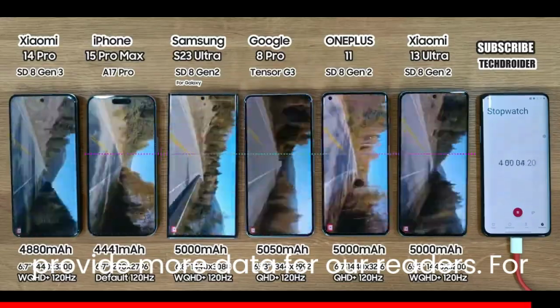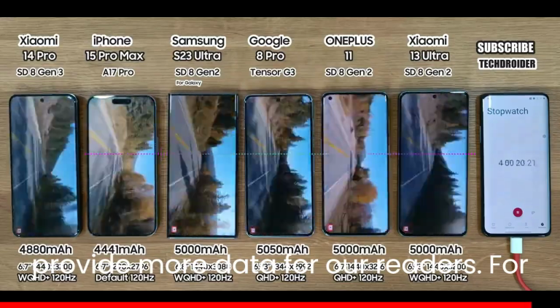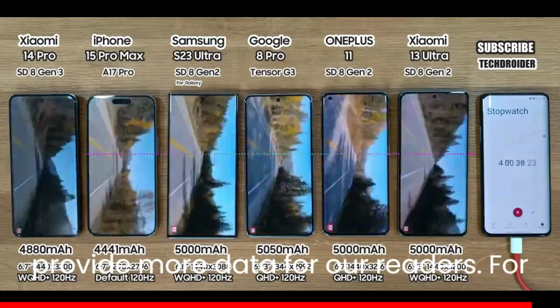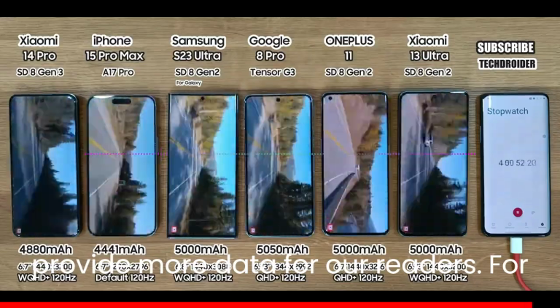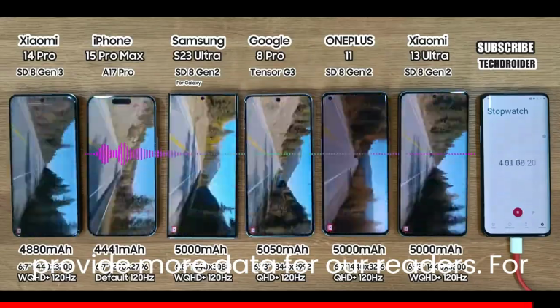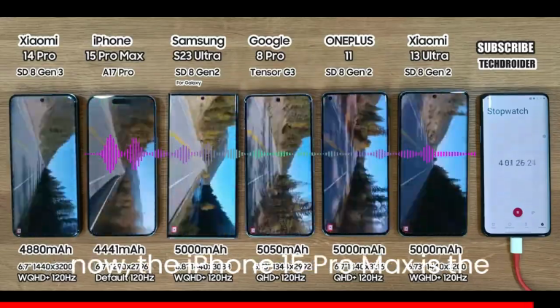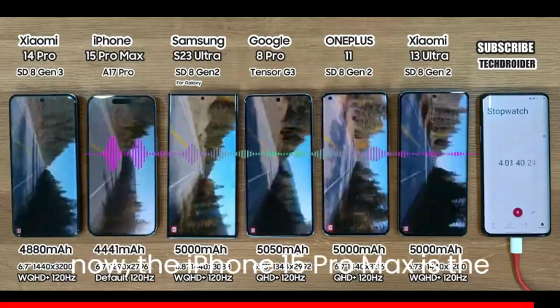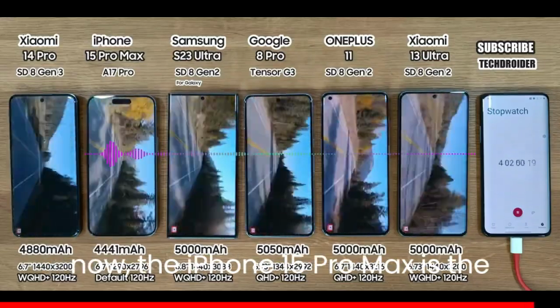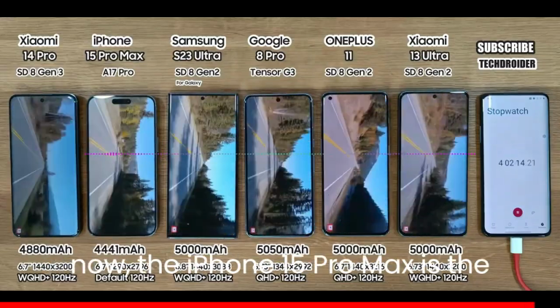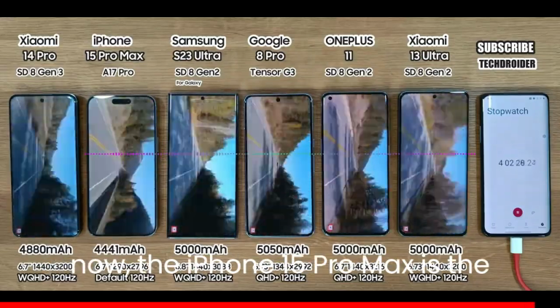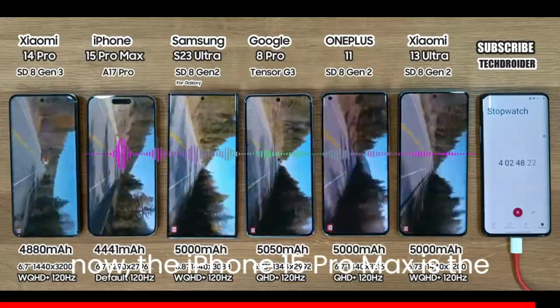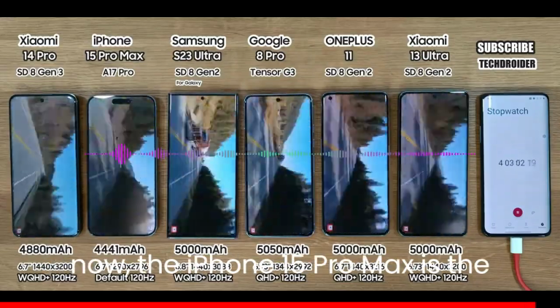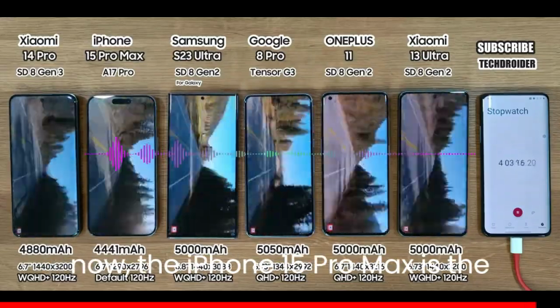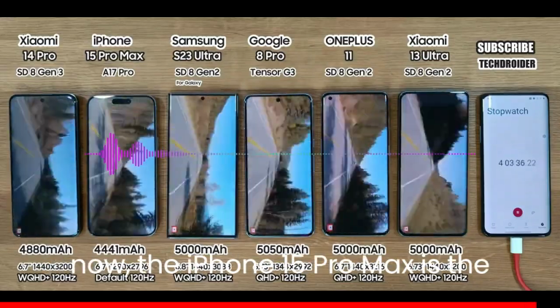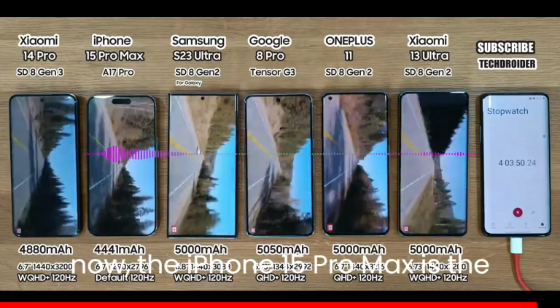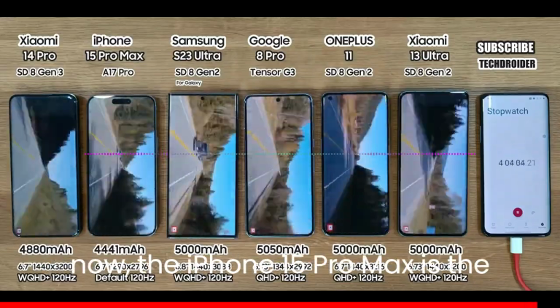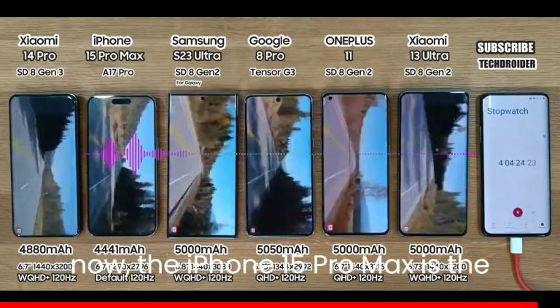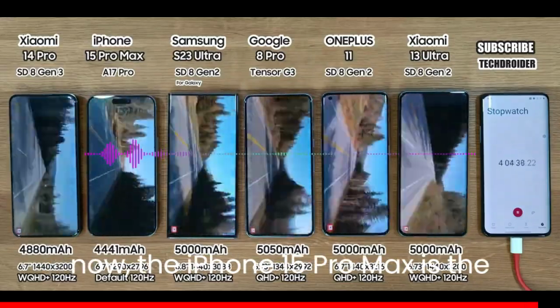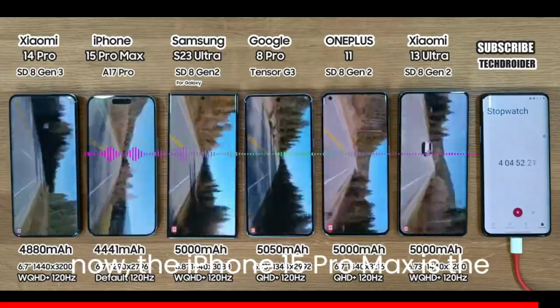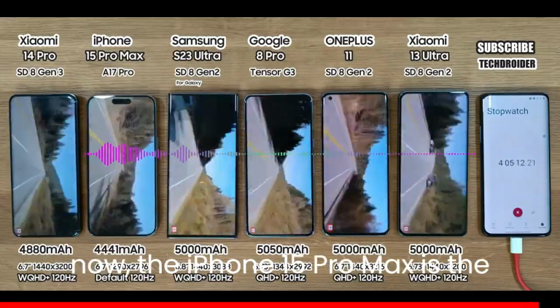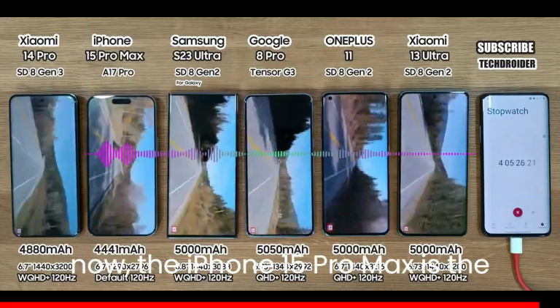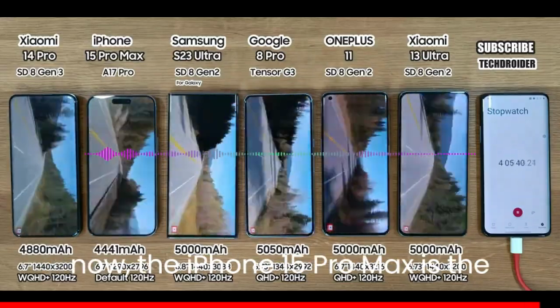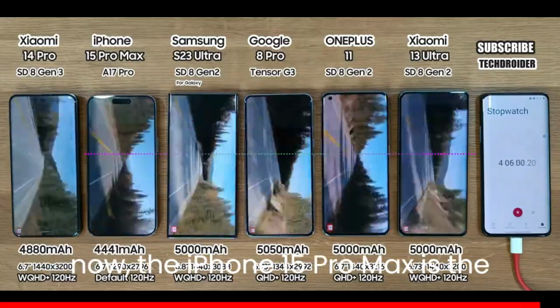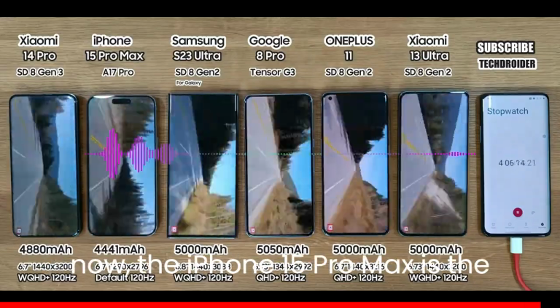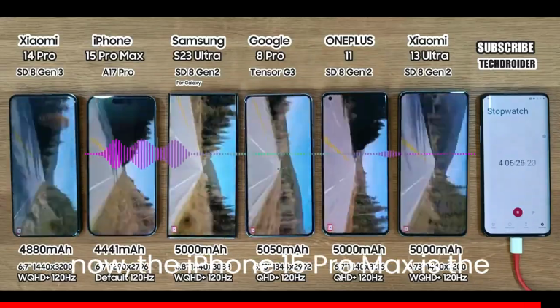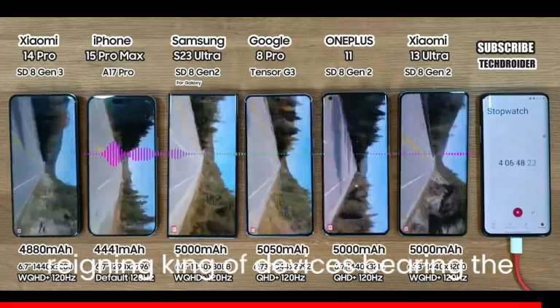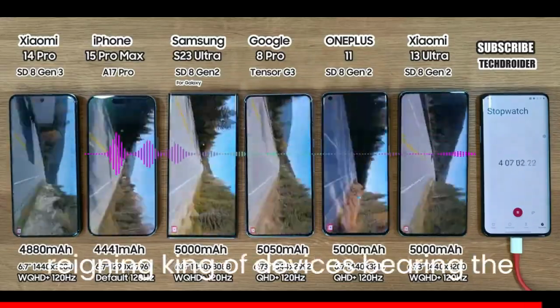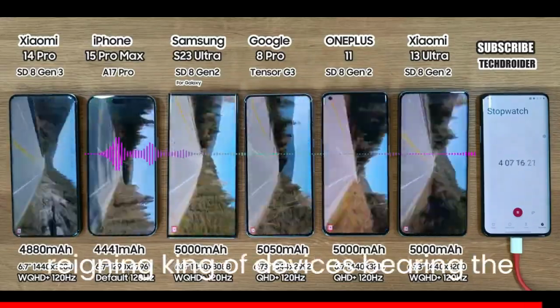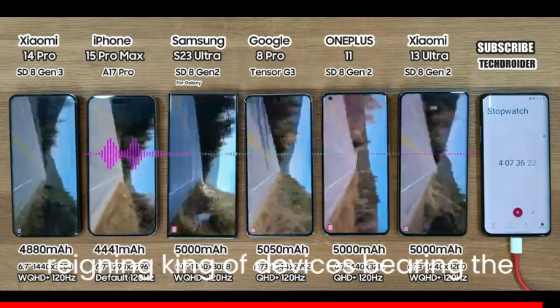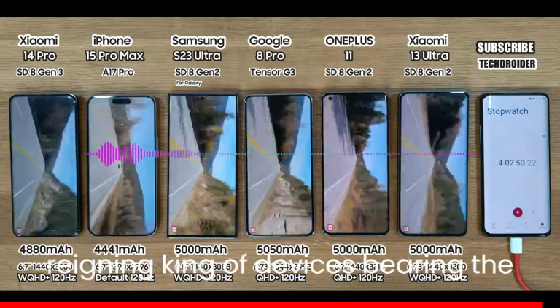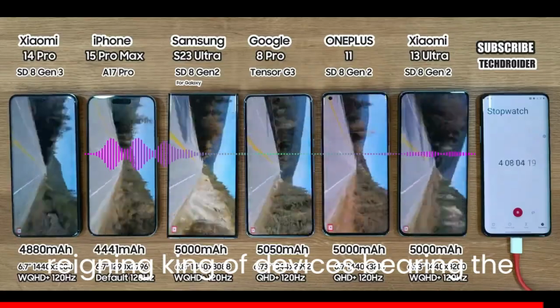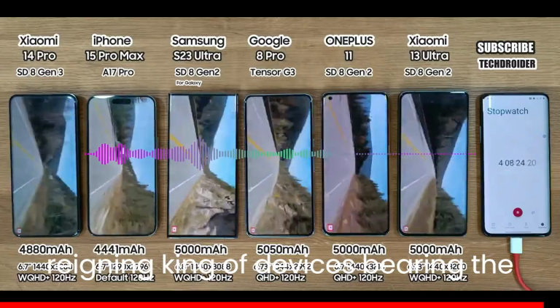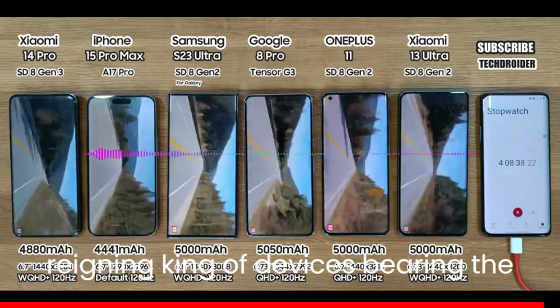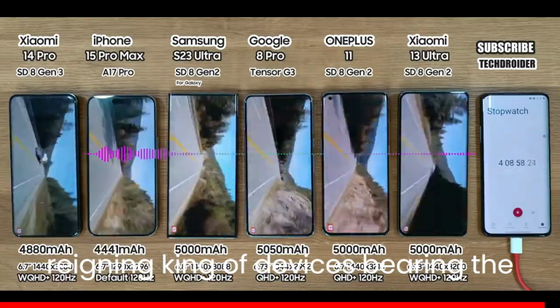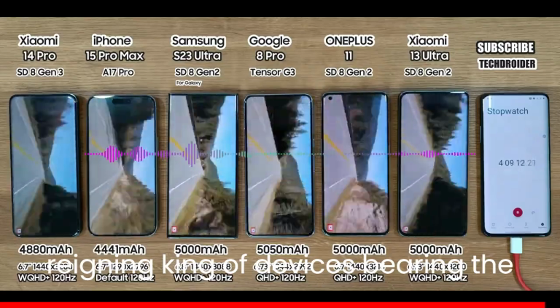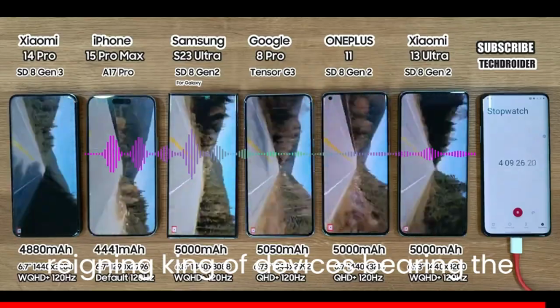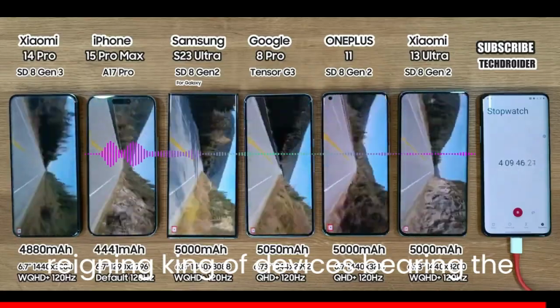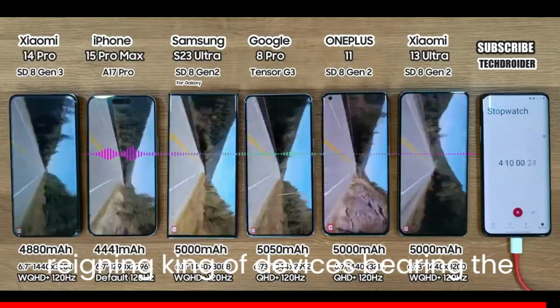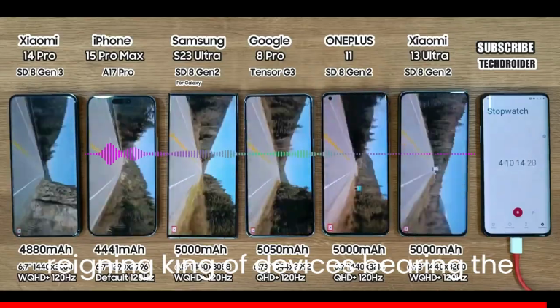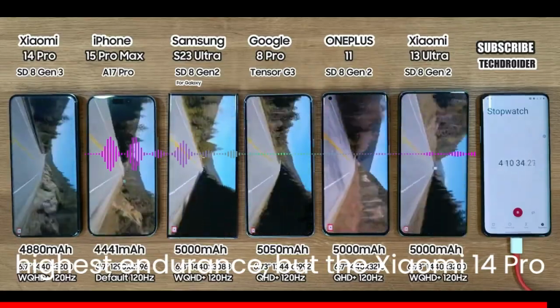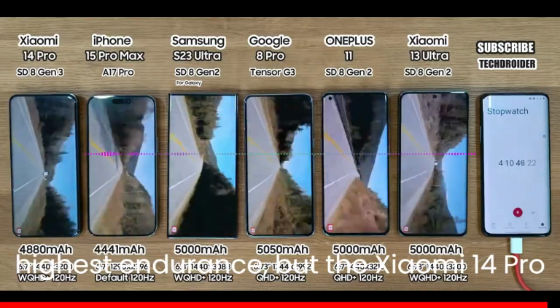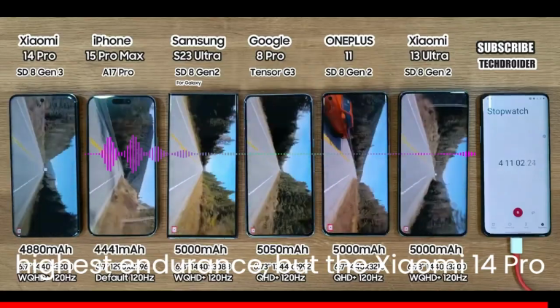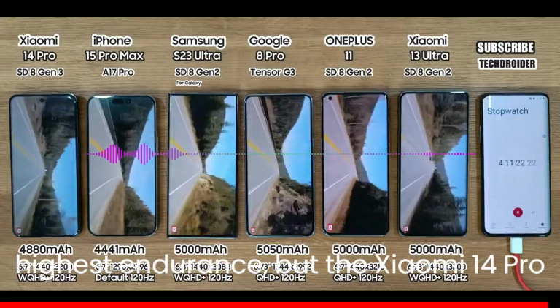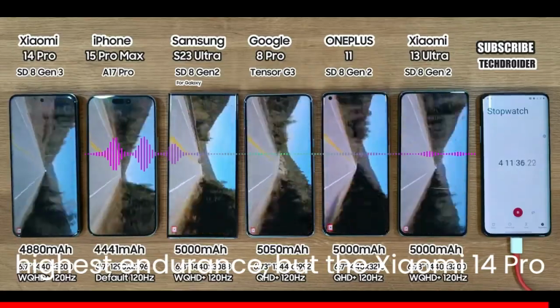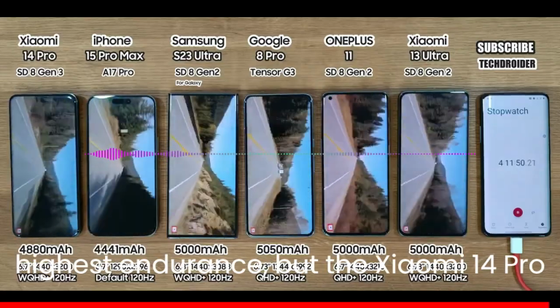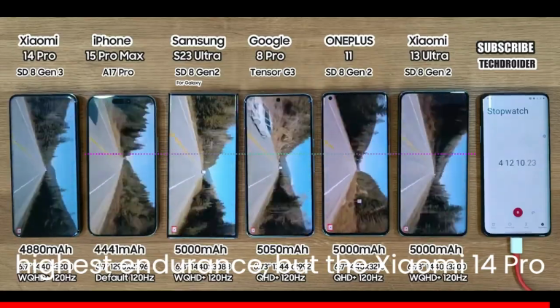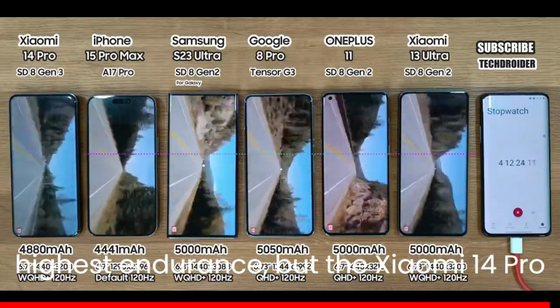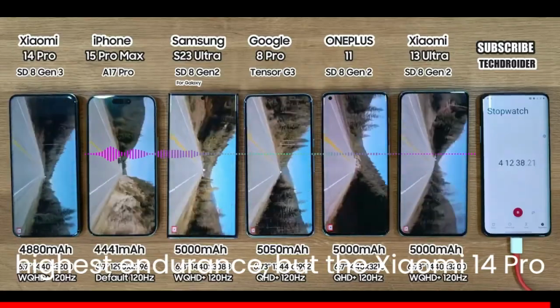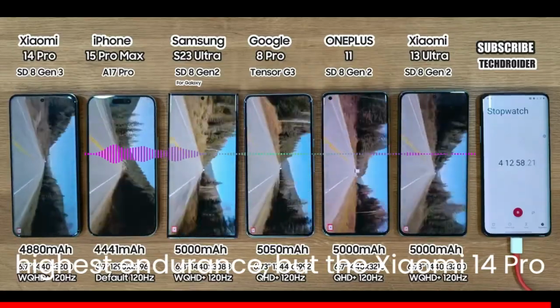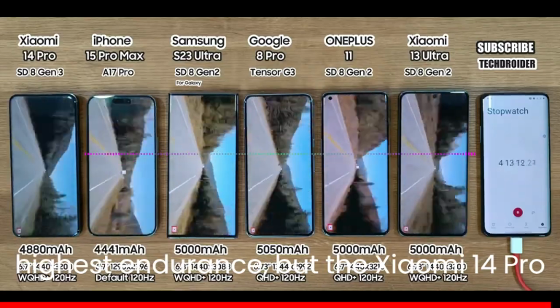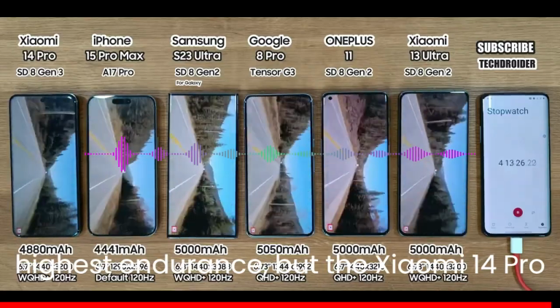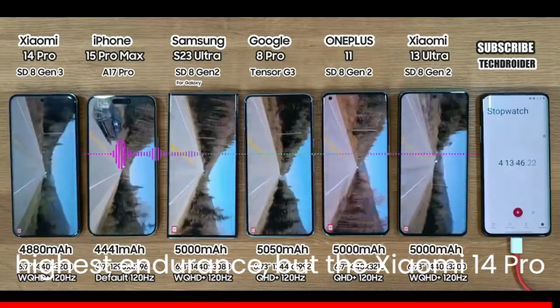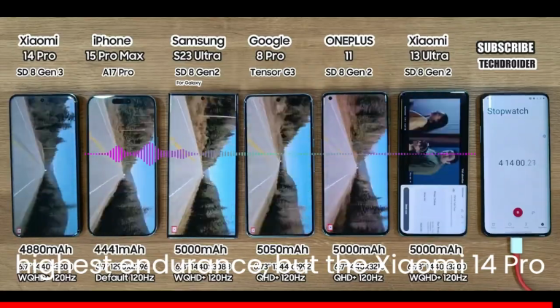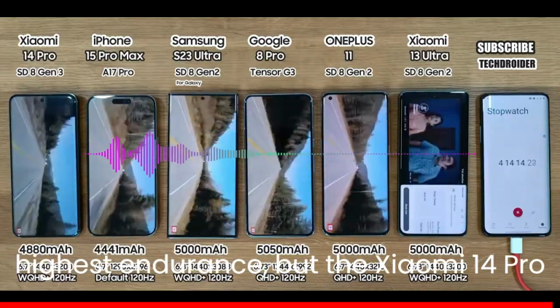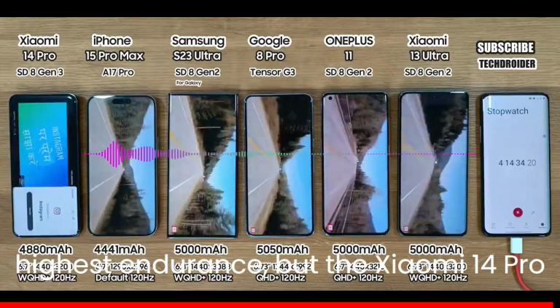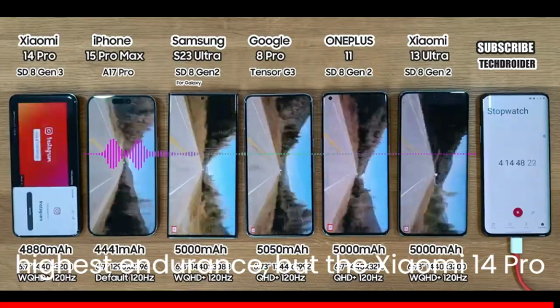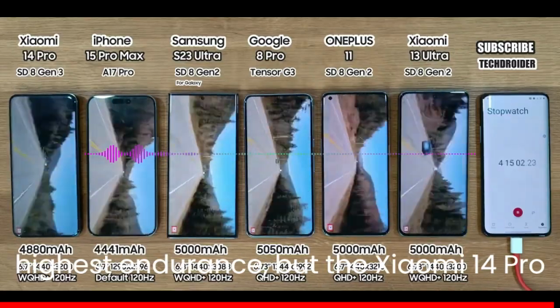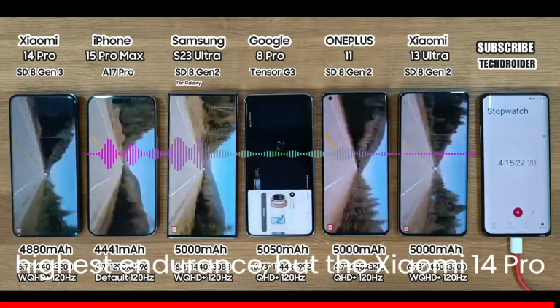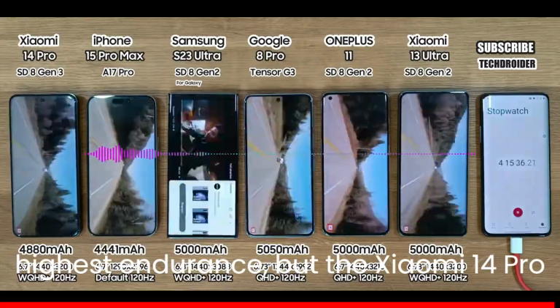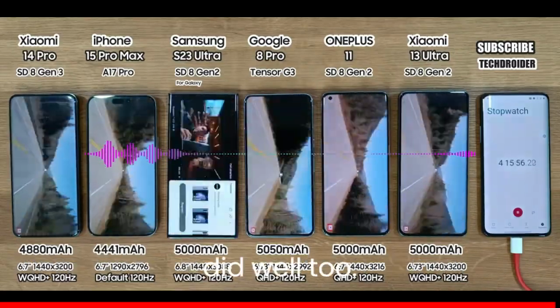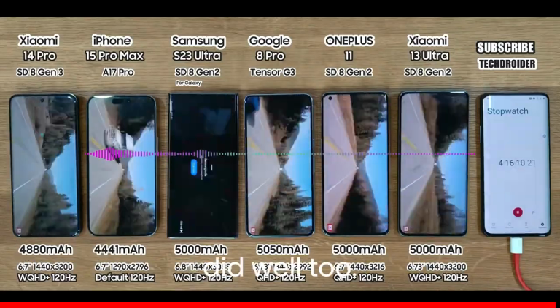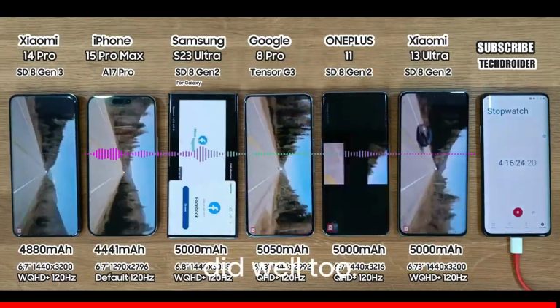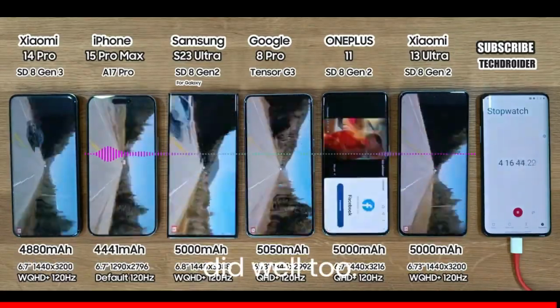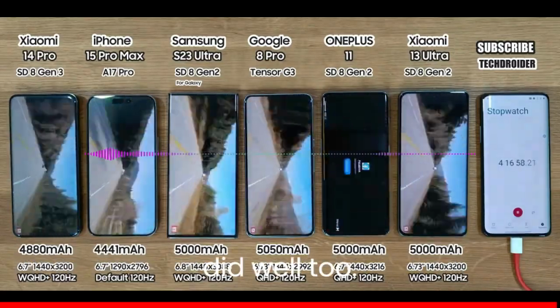For now, the iPhone 15 Pro Max is the reigning king of devices bearing the highest endurance, but the Xiaomi 14 Pro did well too.